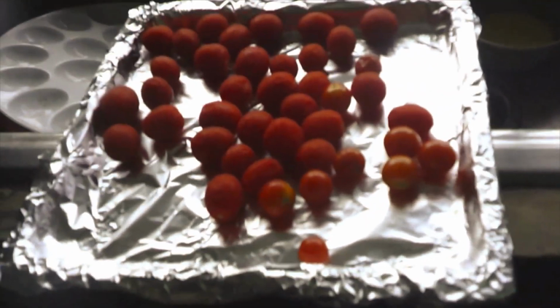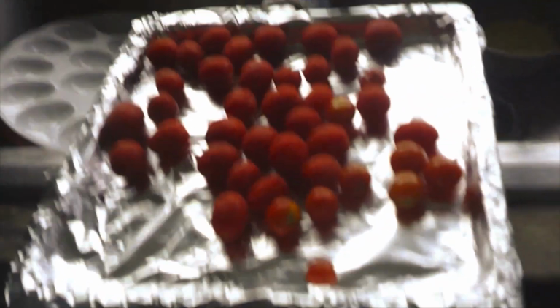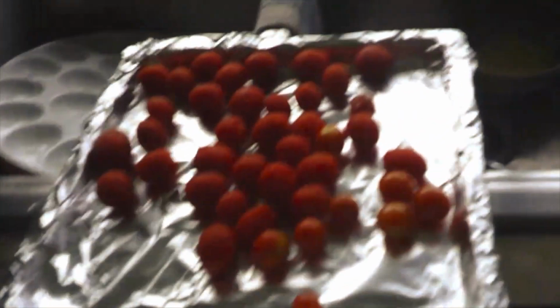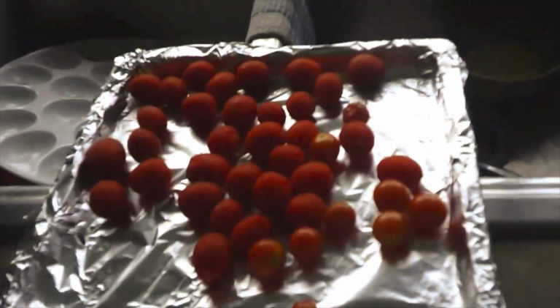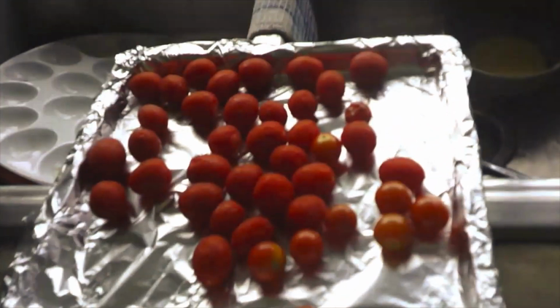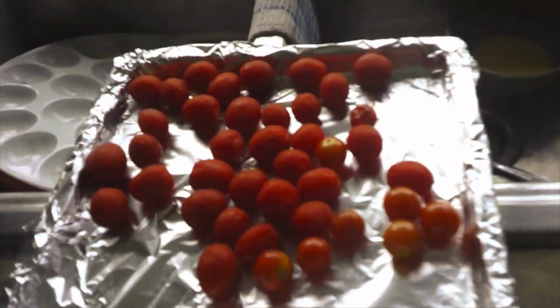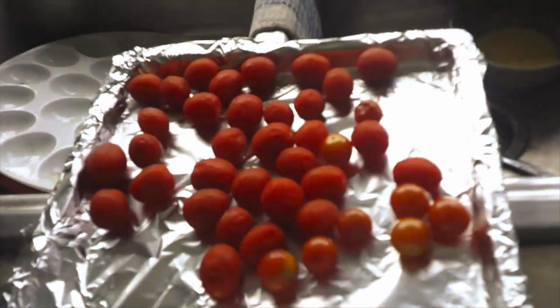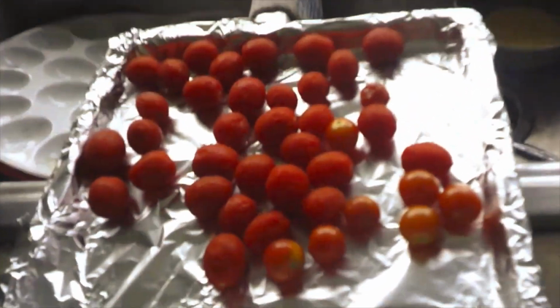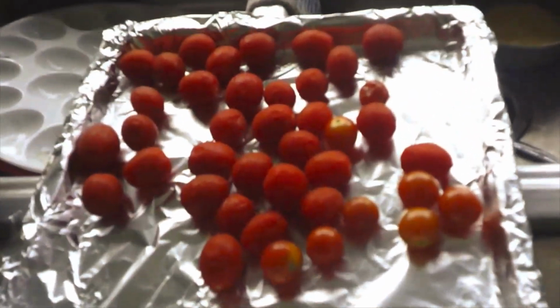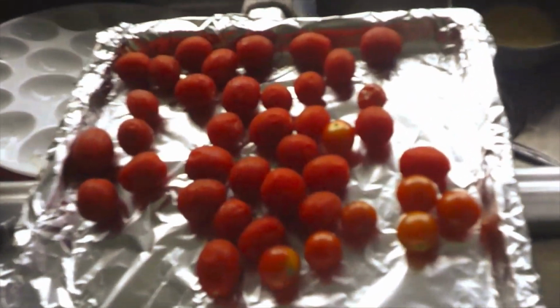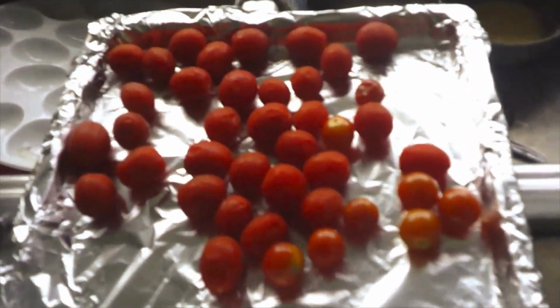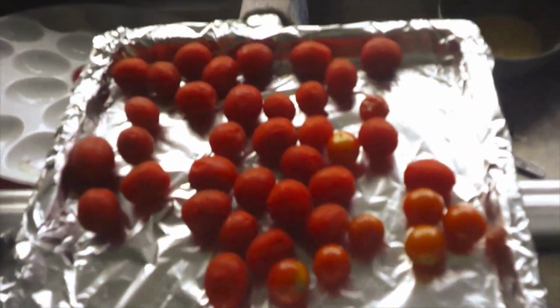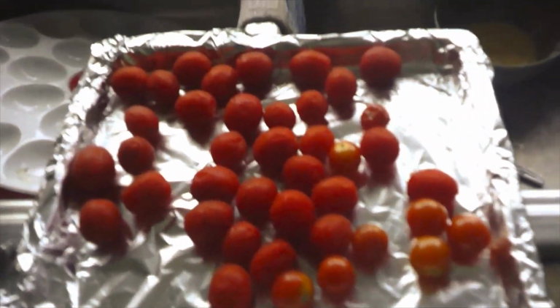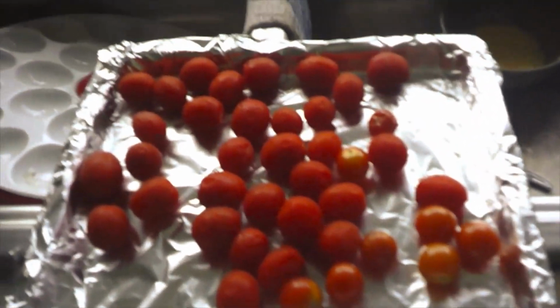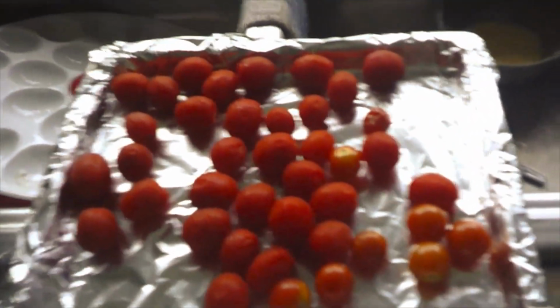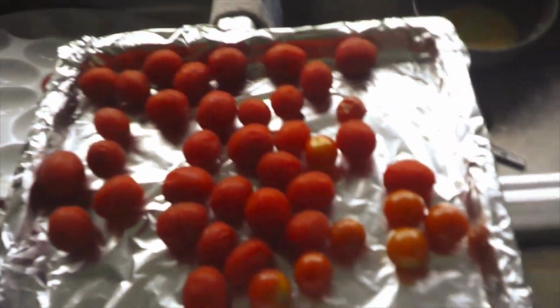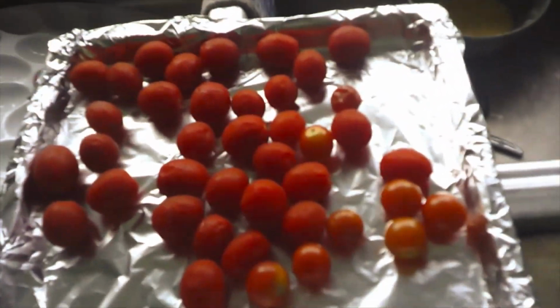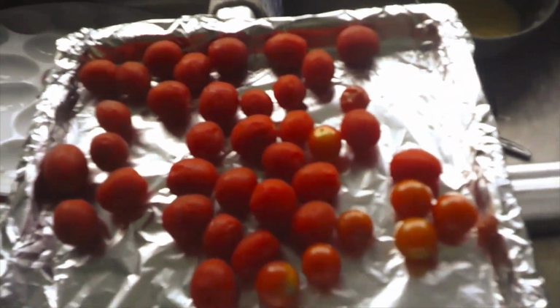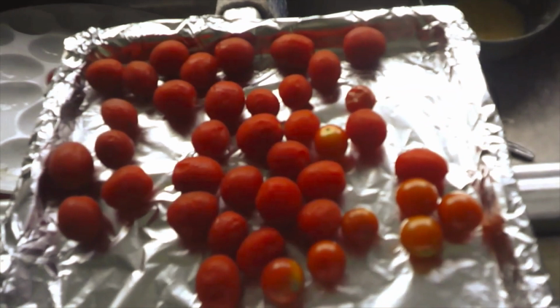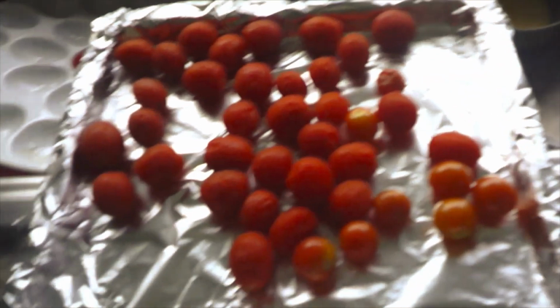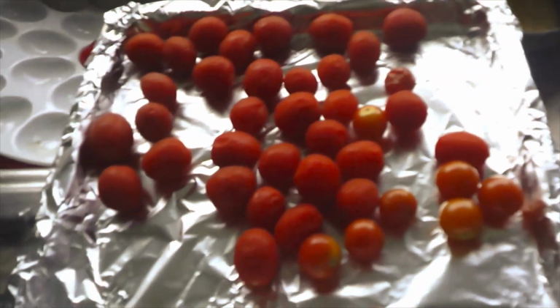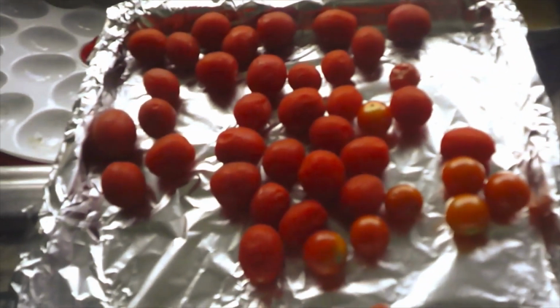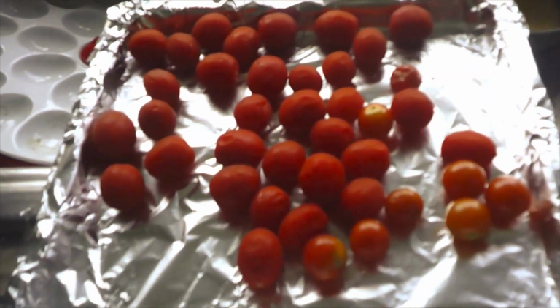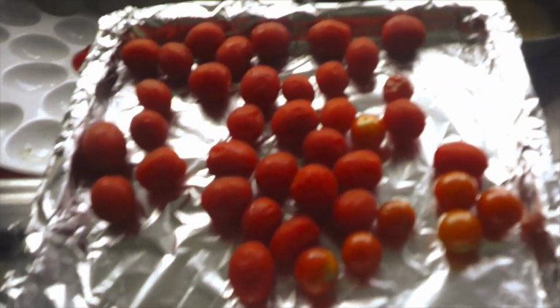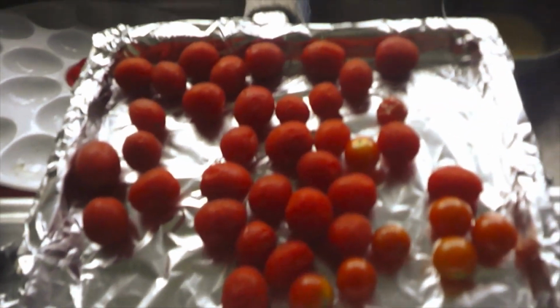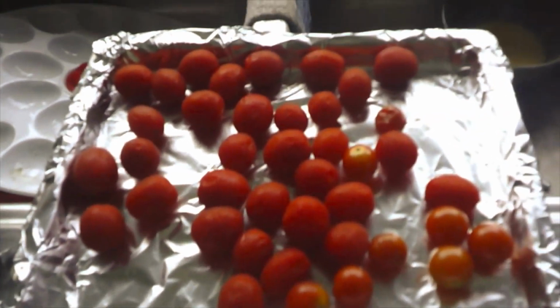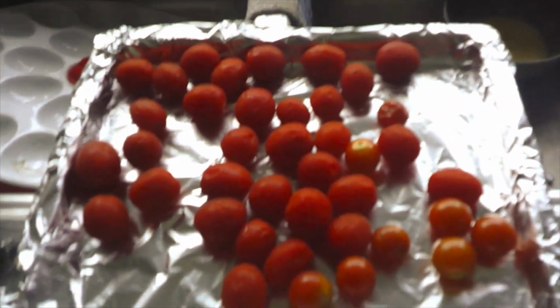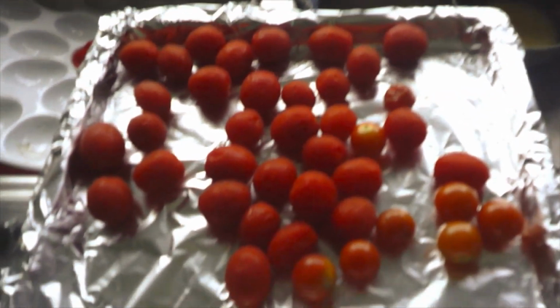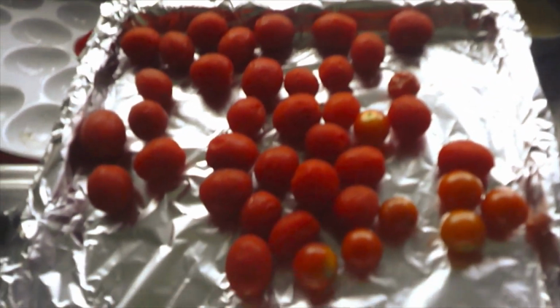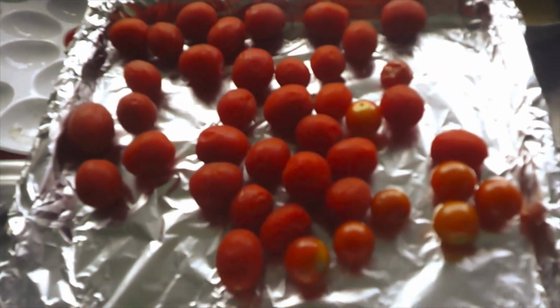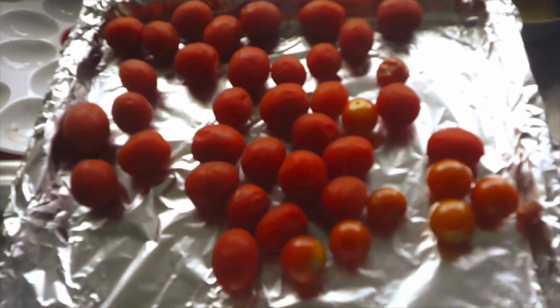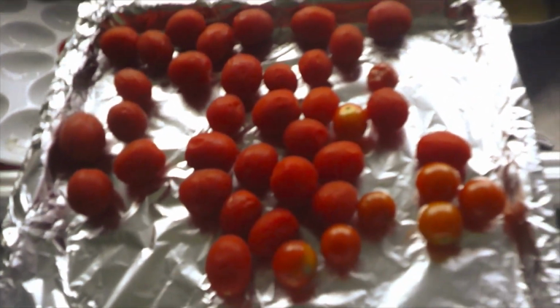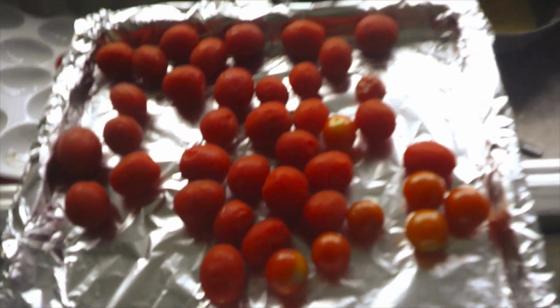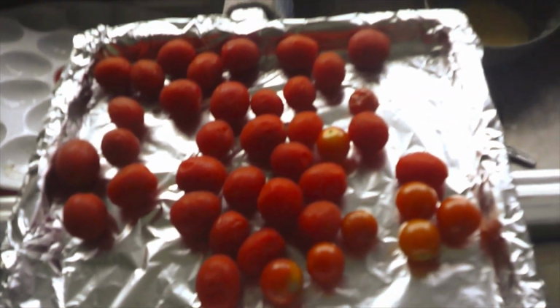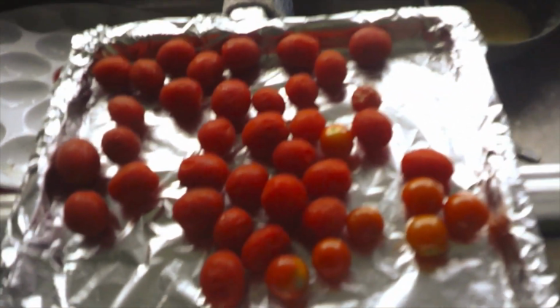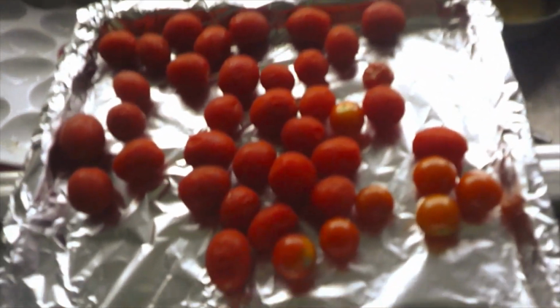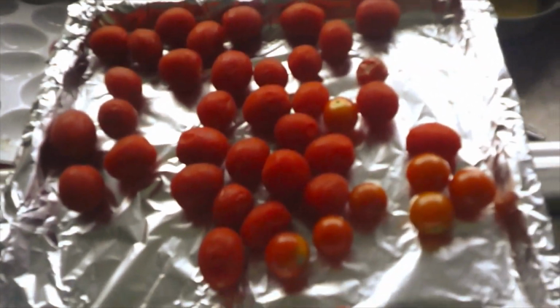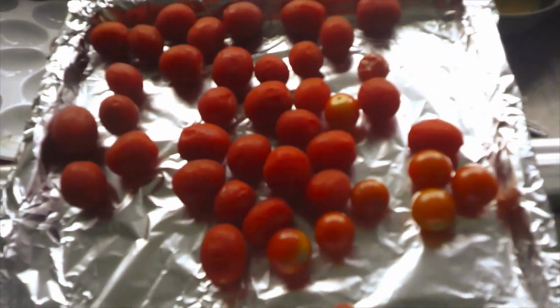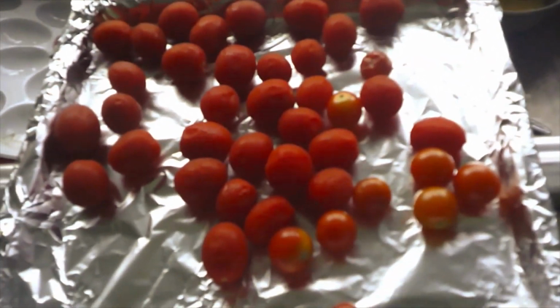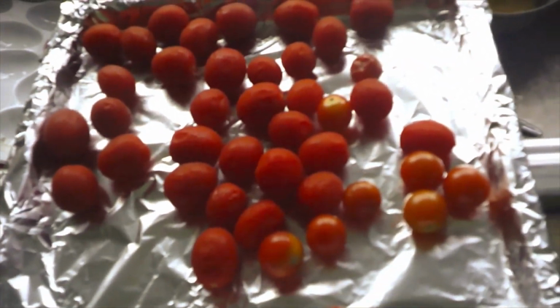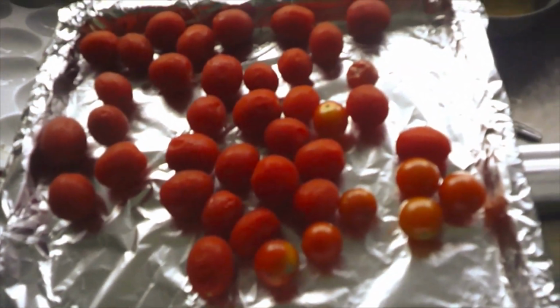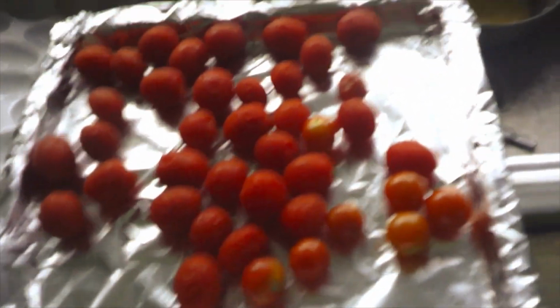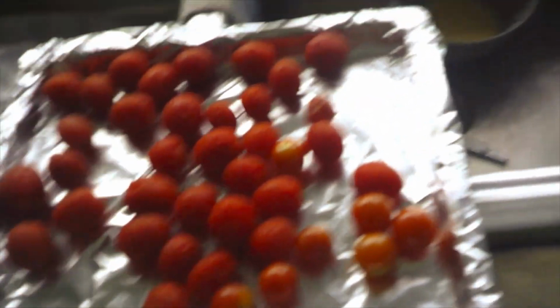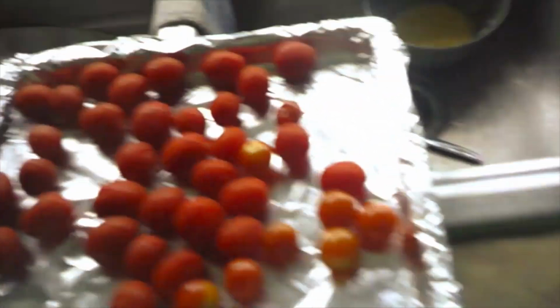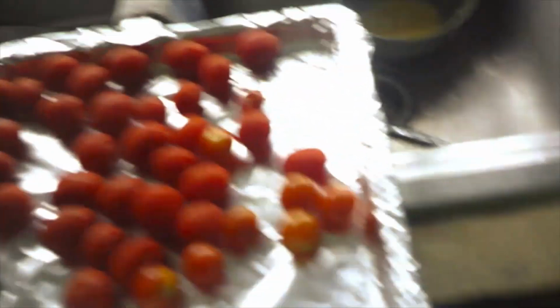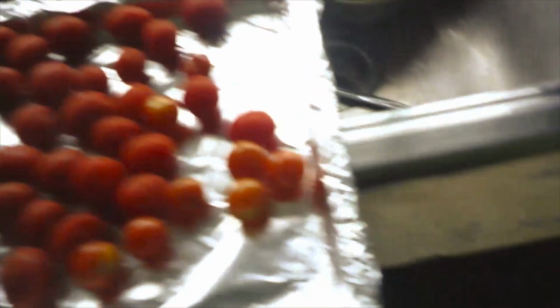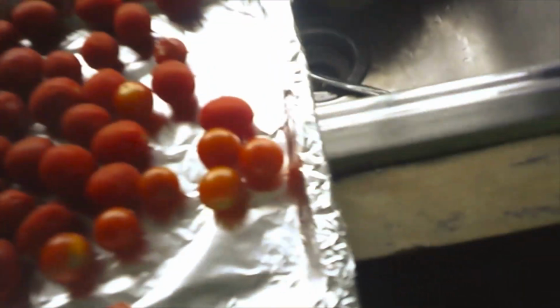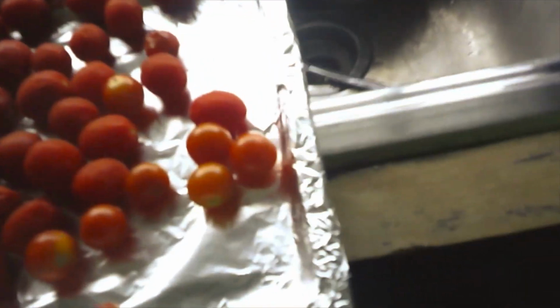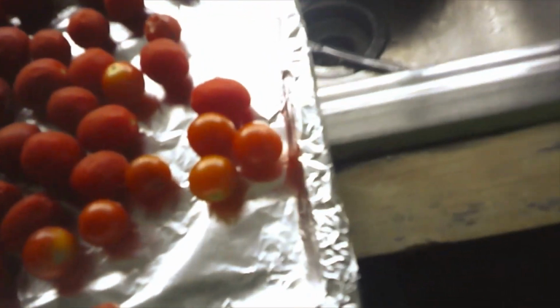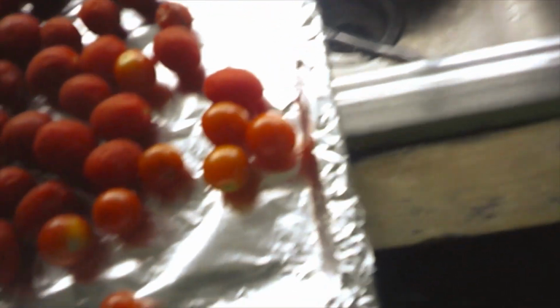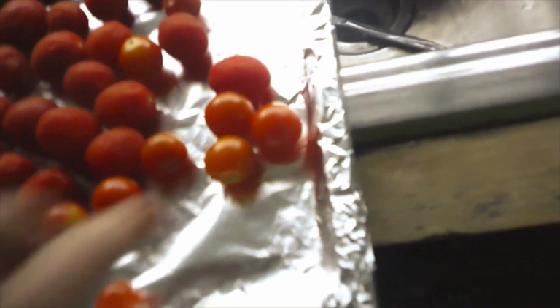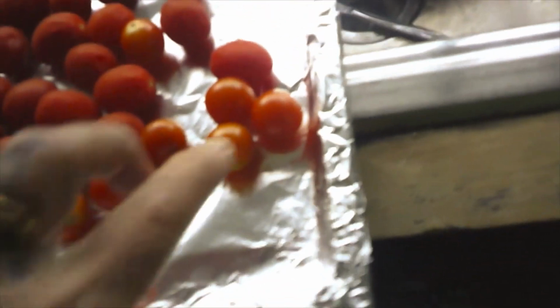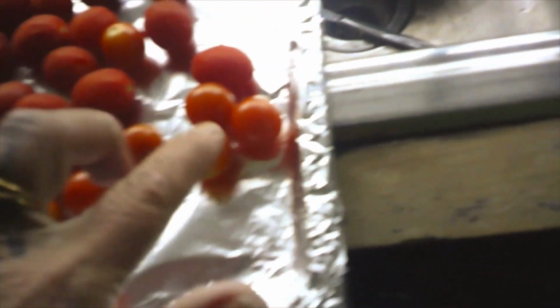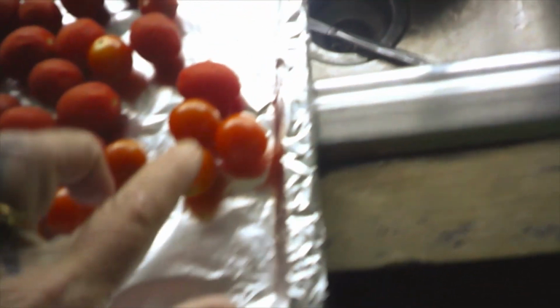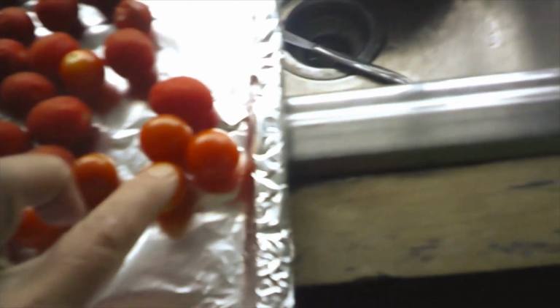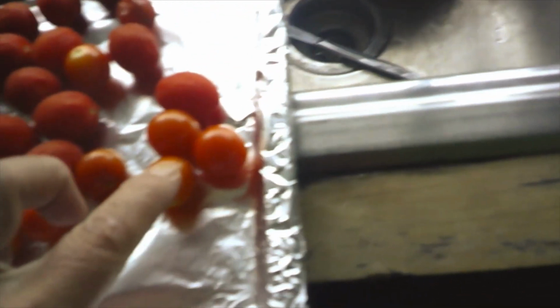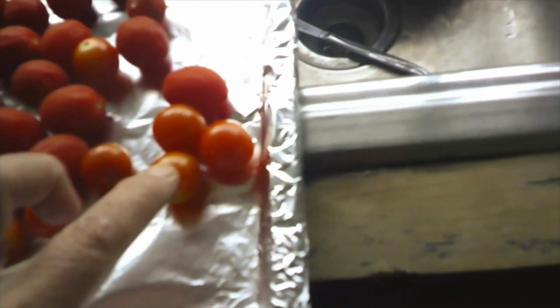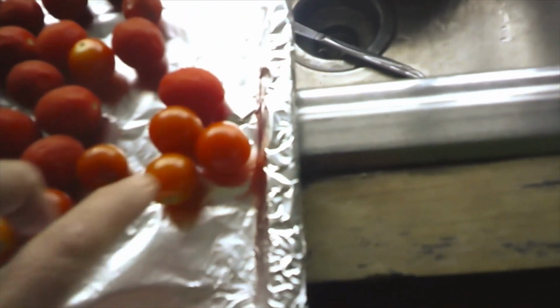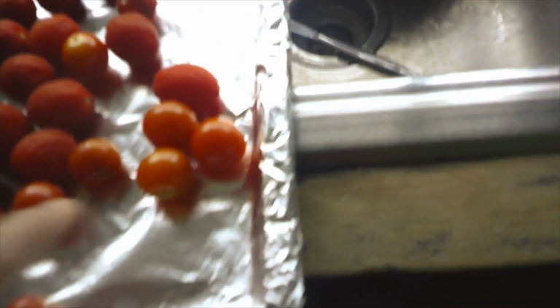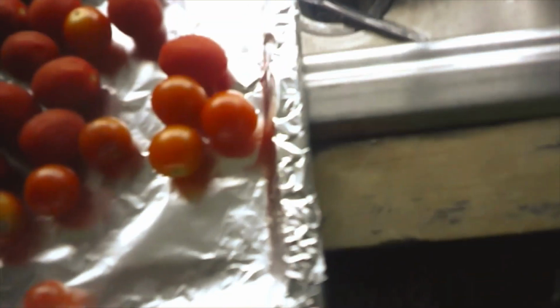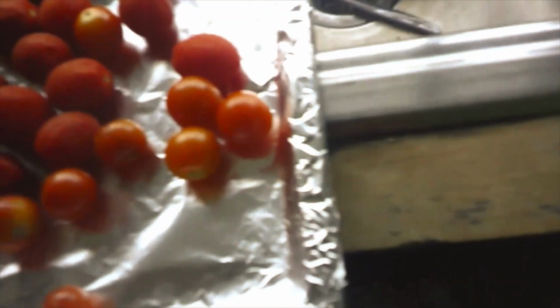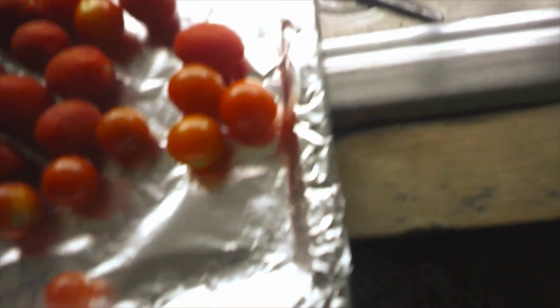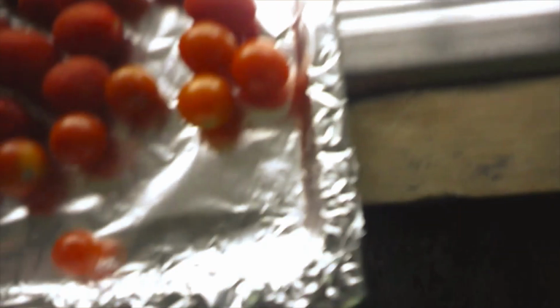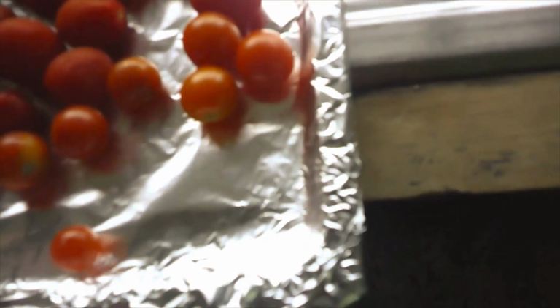So here are my grape tomatoes I am going to be roasting — these ones right here.